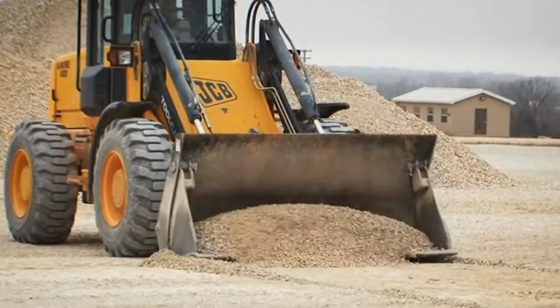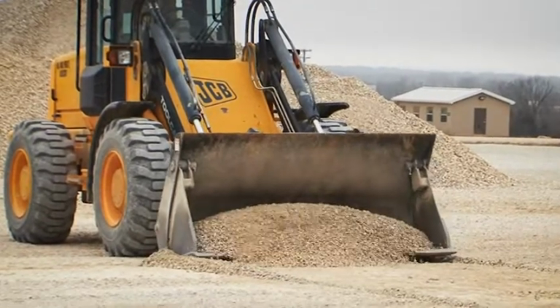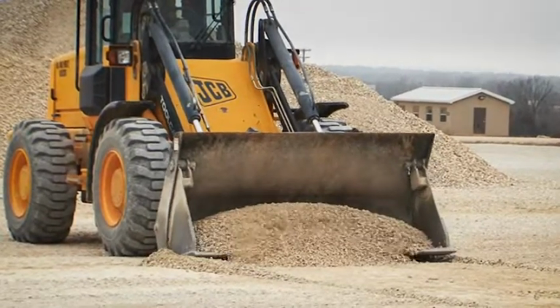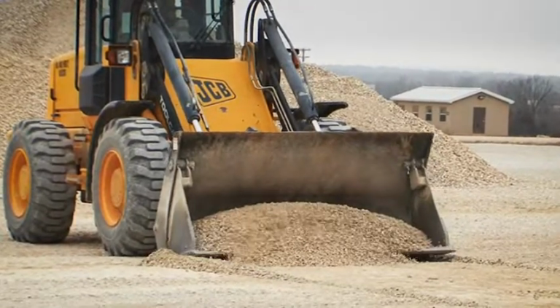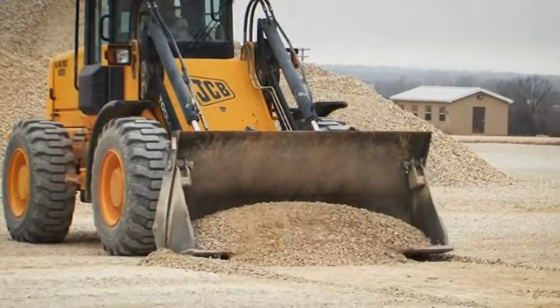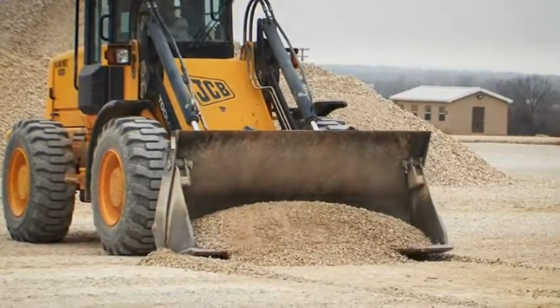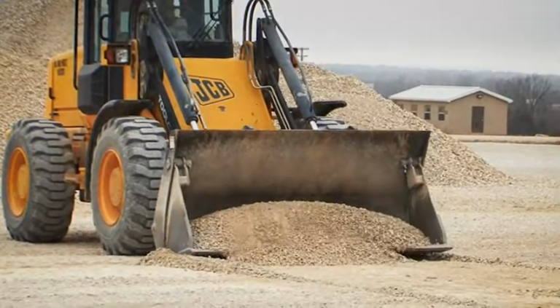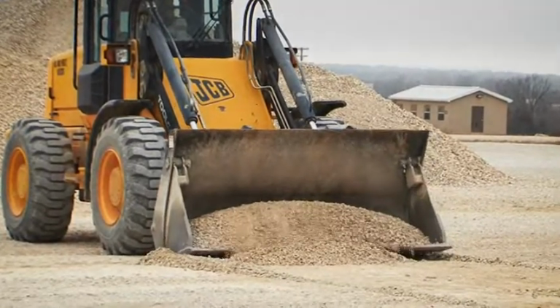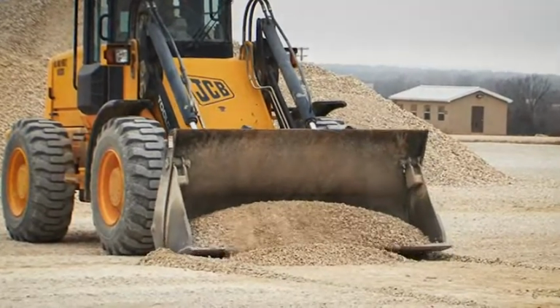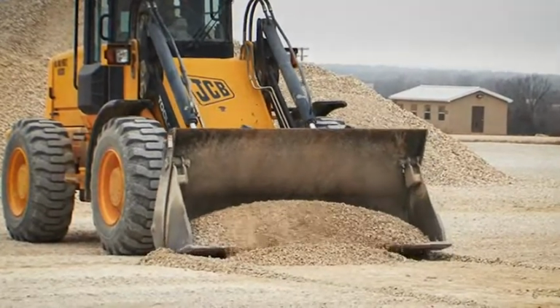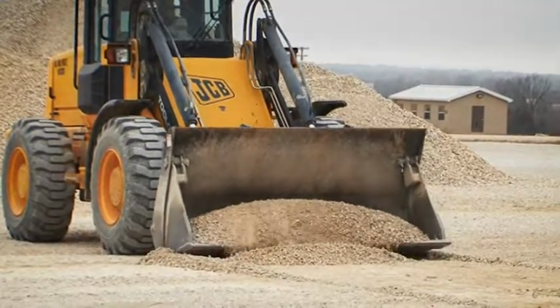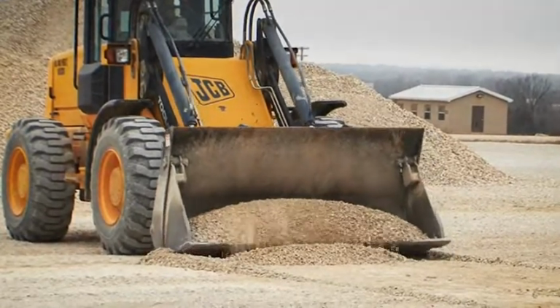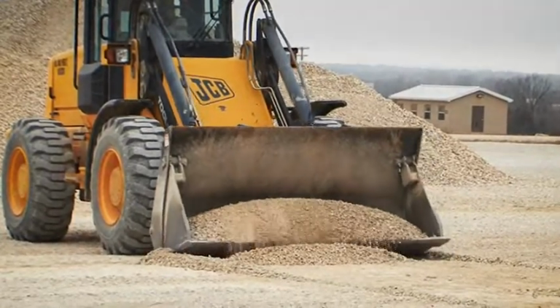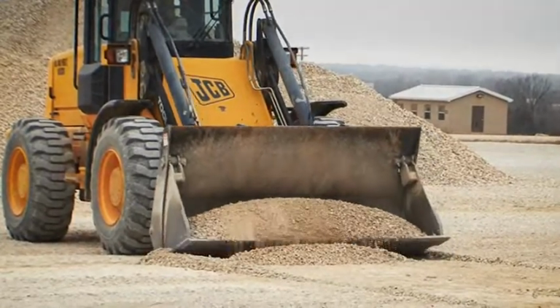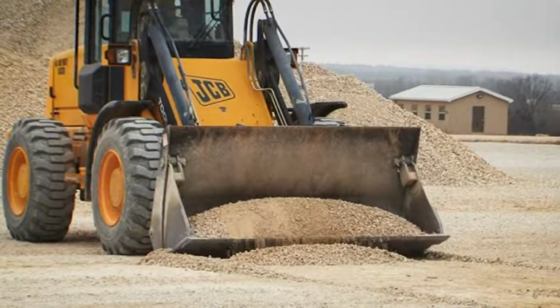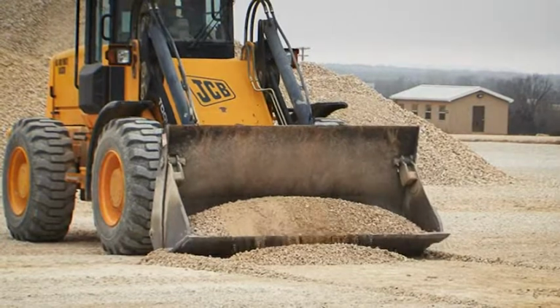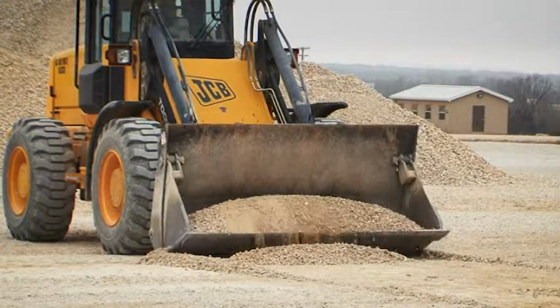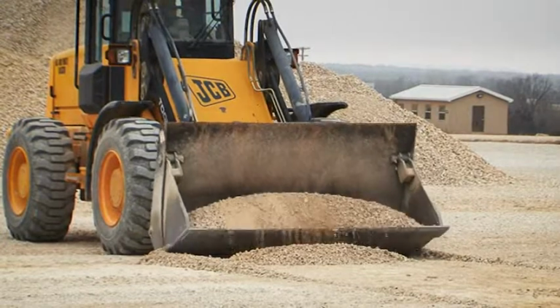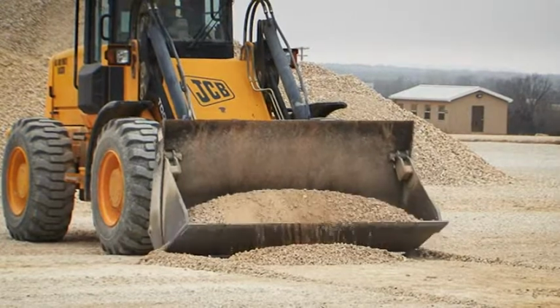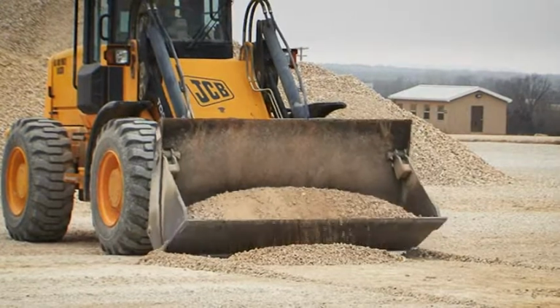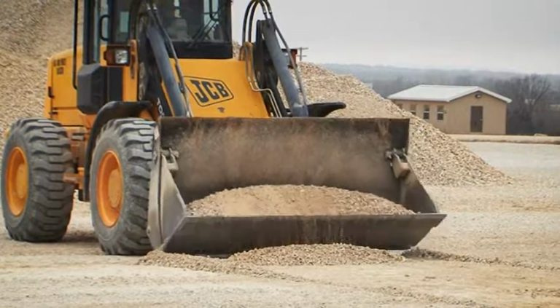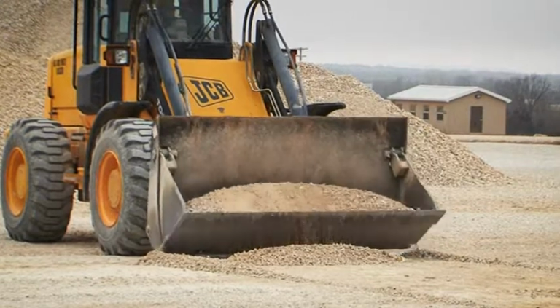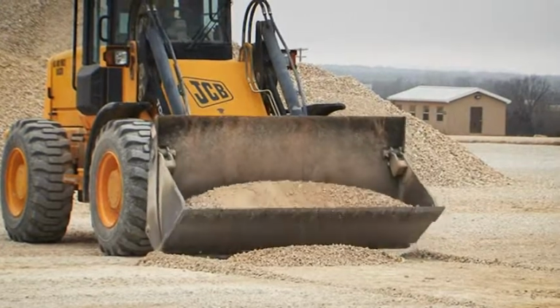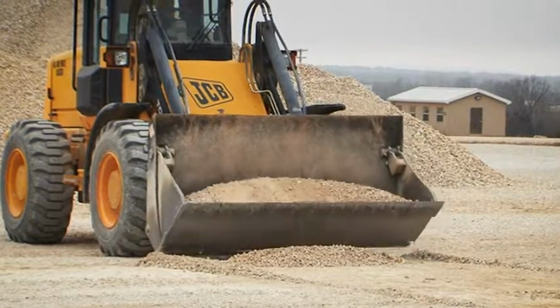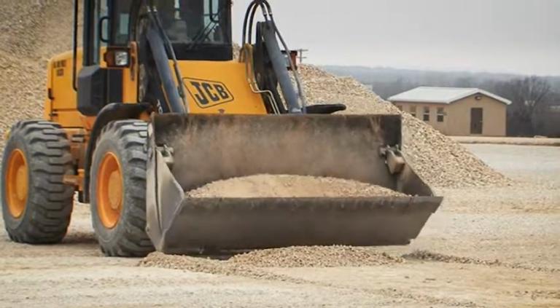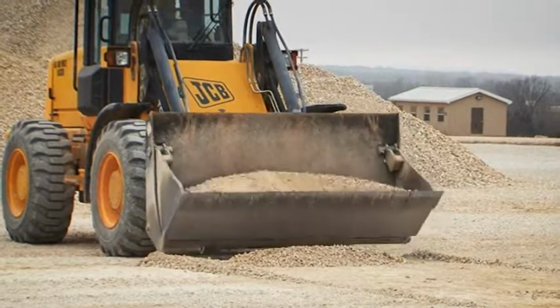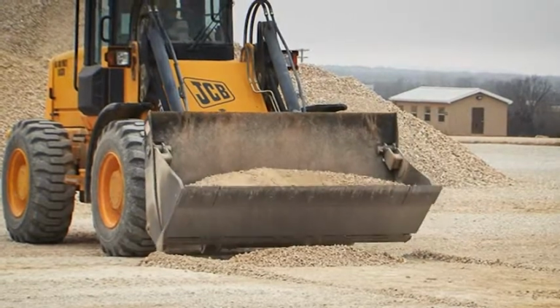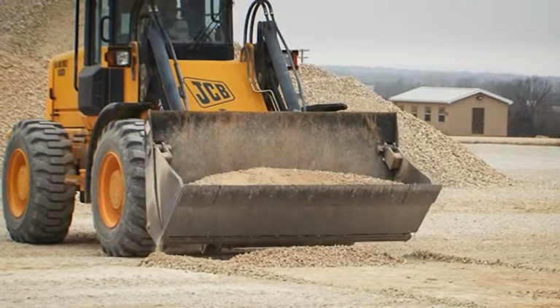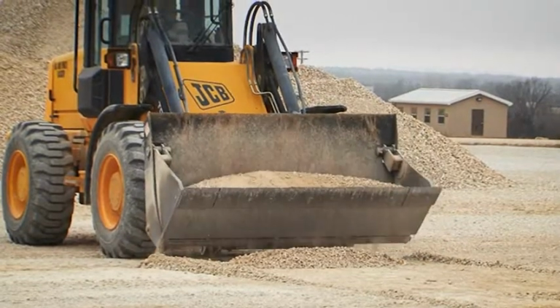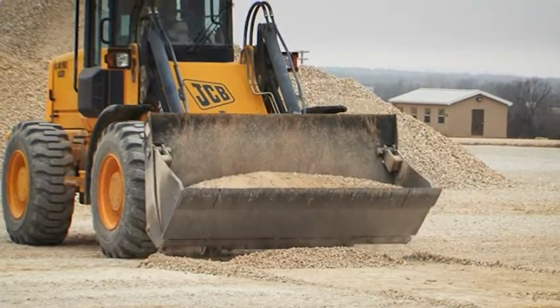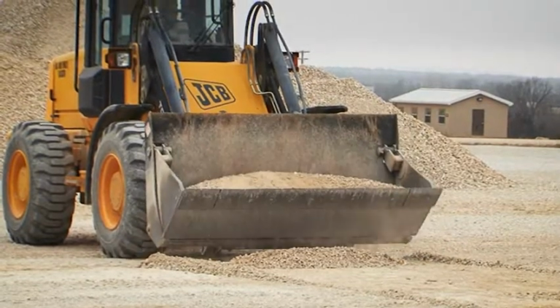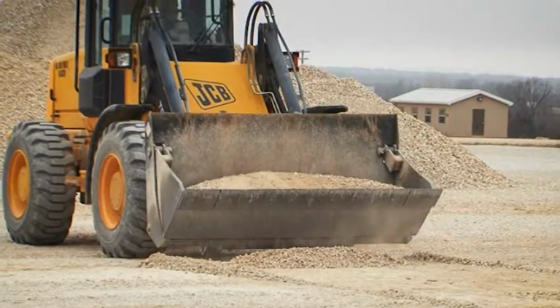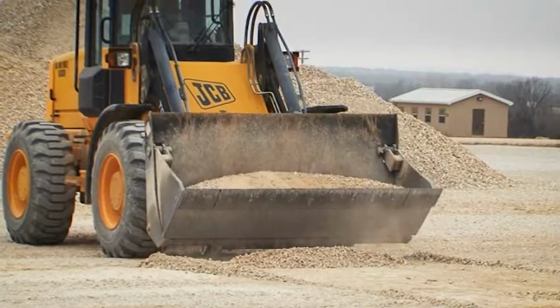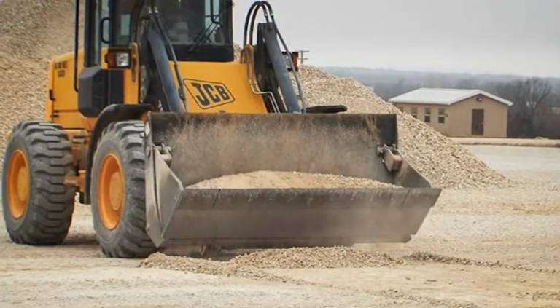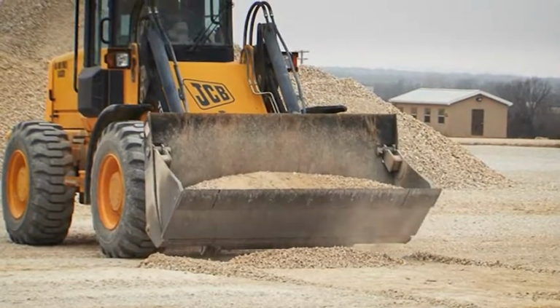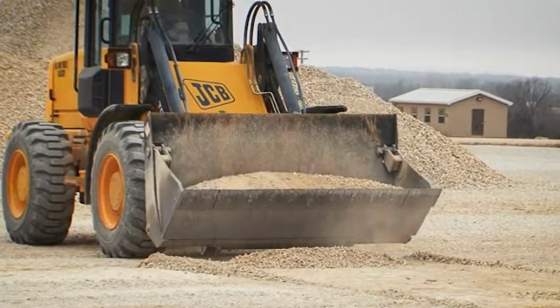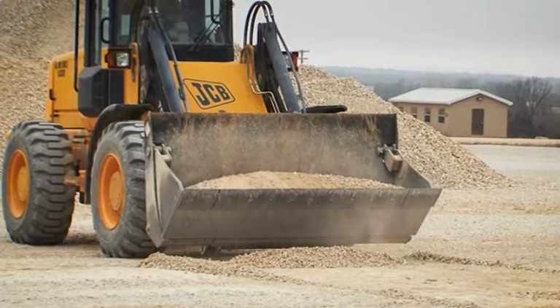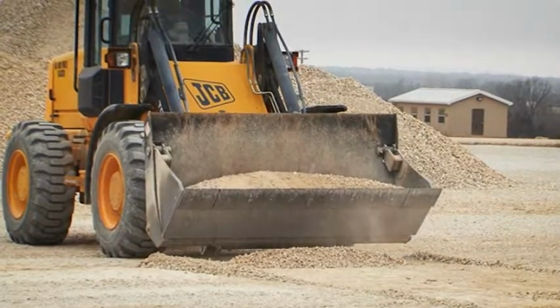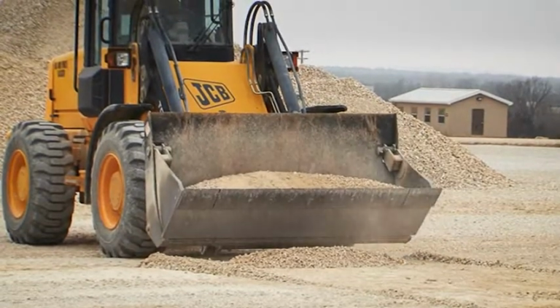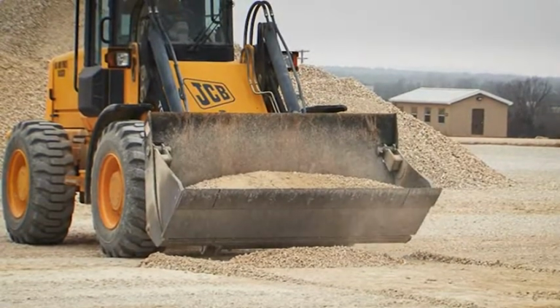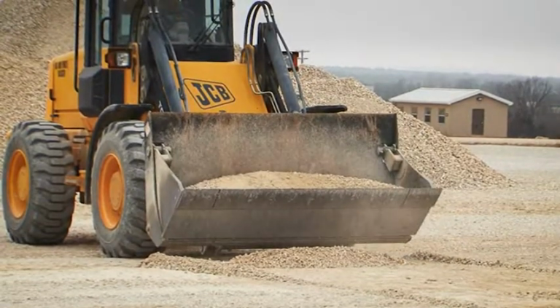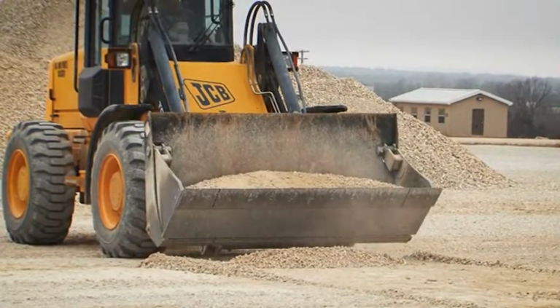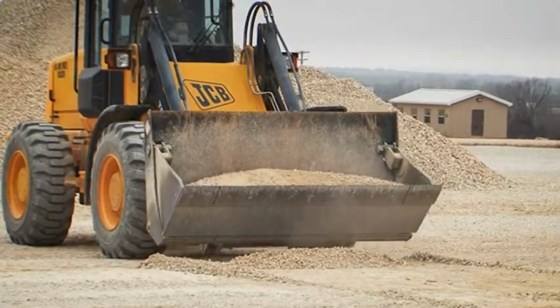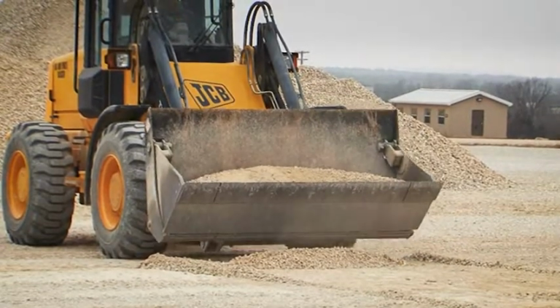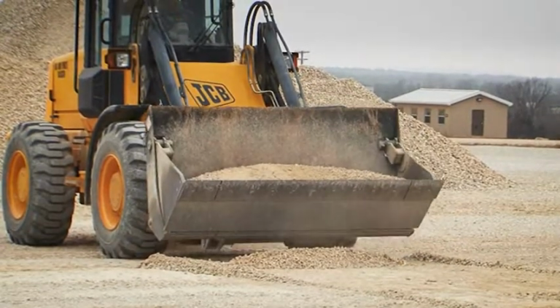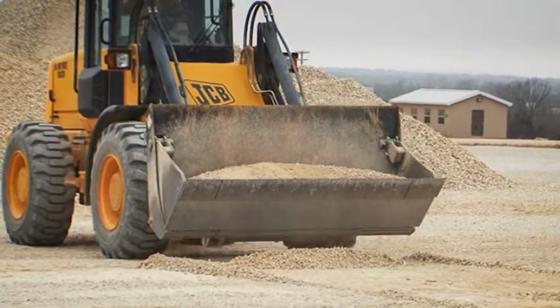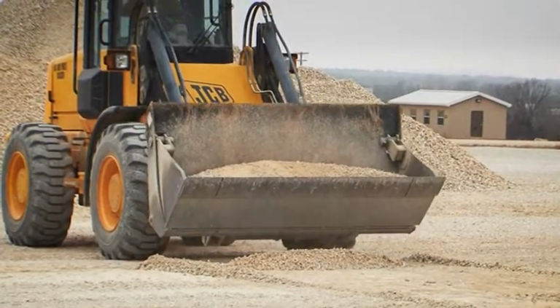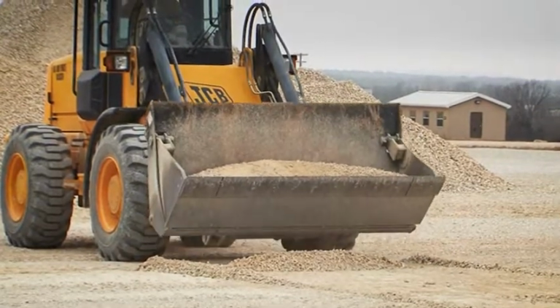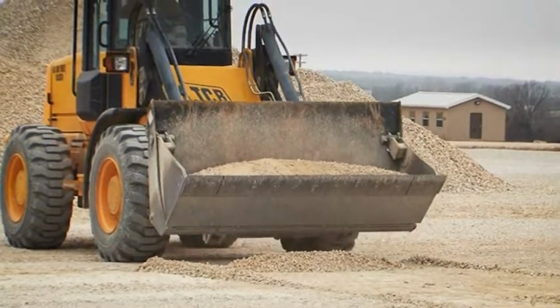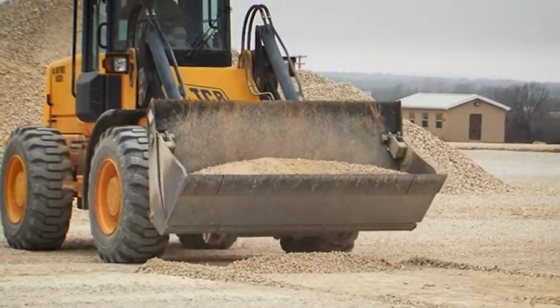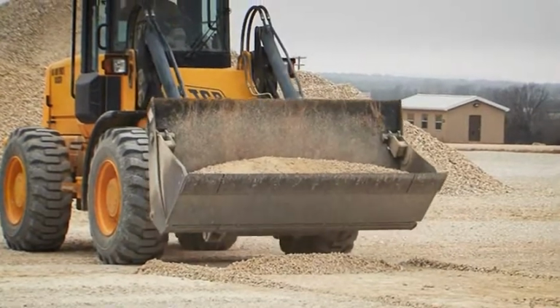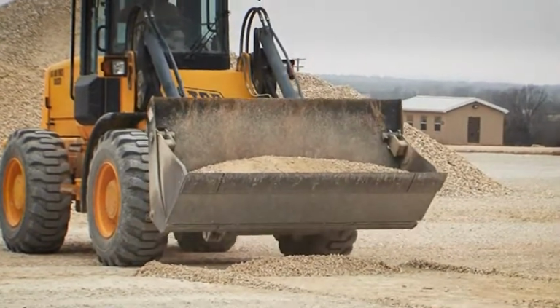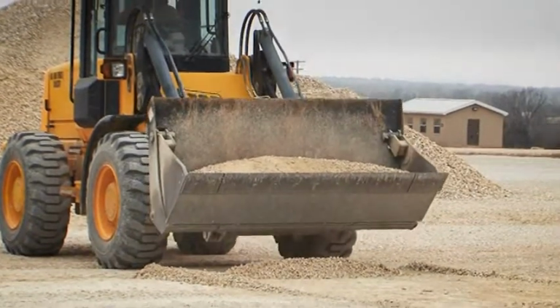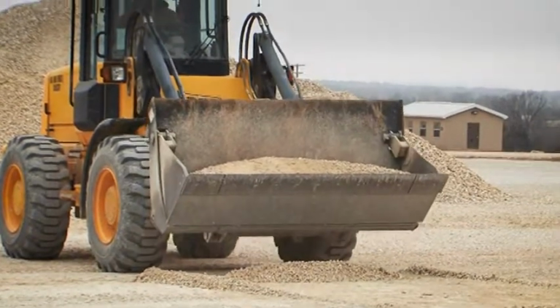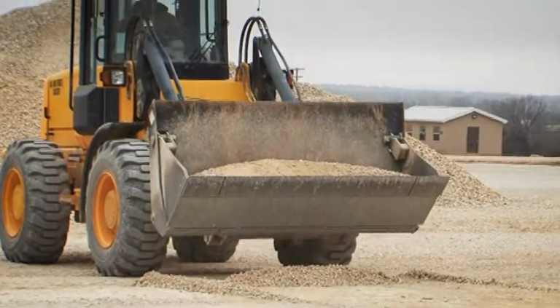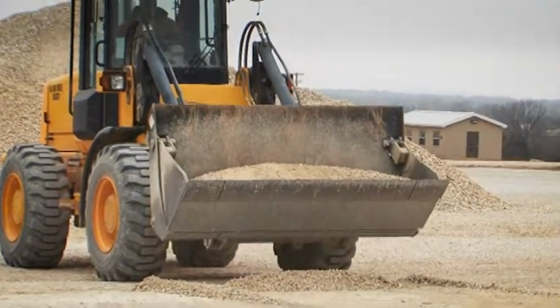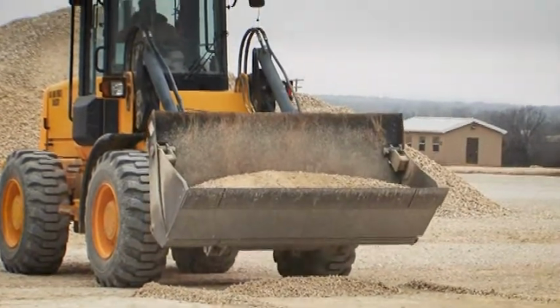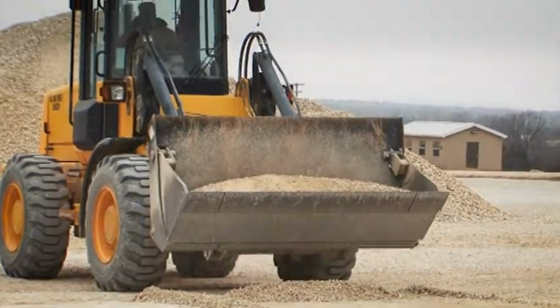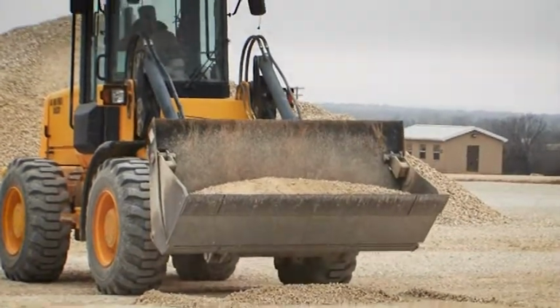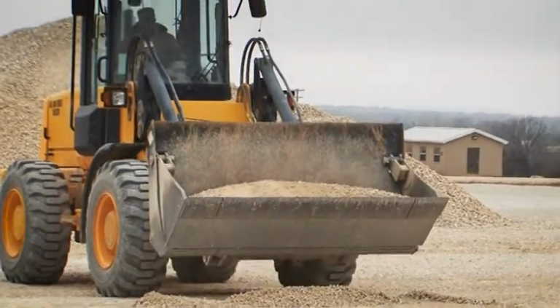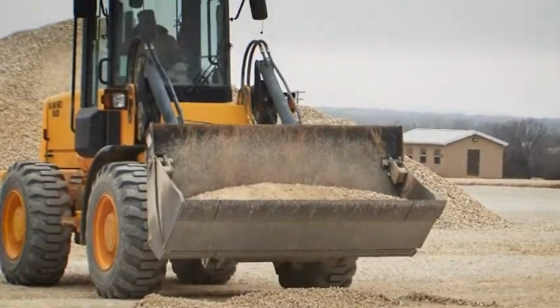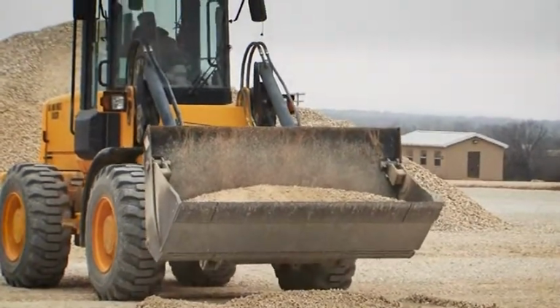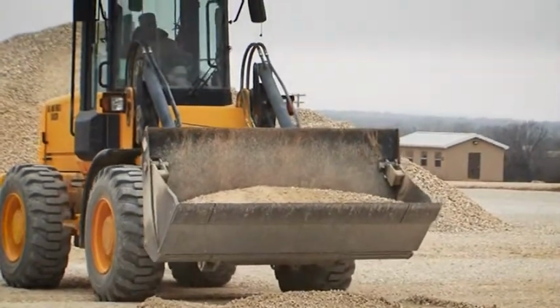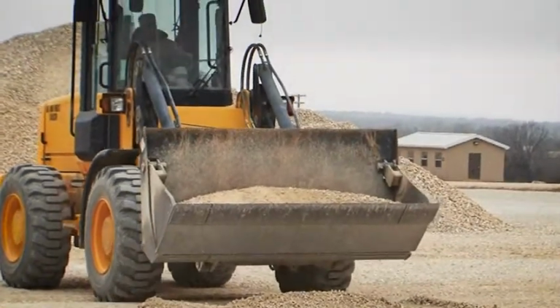Step 7. Place the bucket in the travel position and transport the material to the desired location.